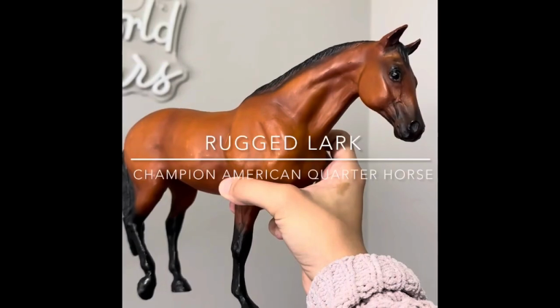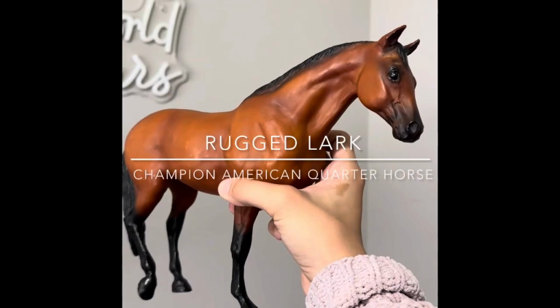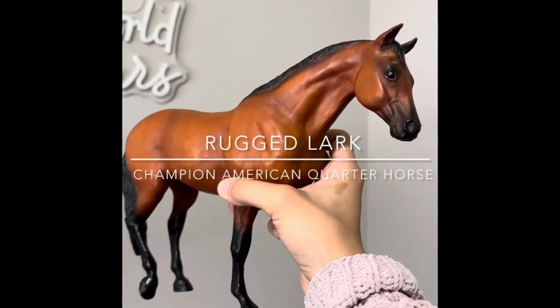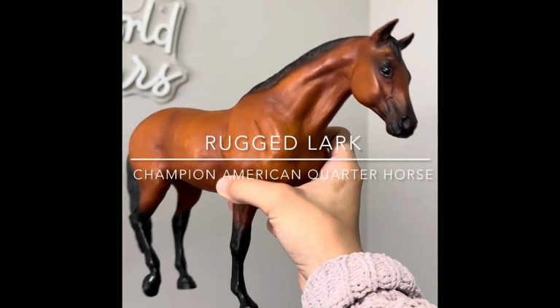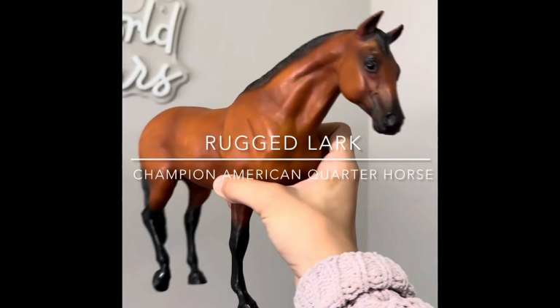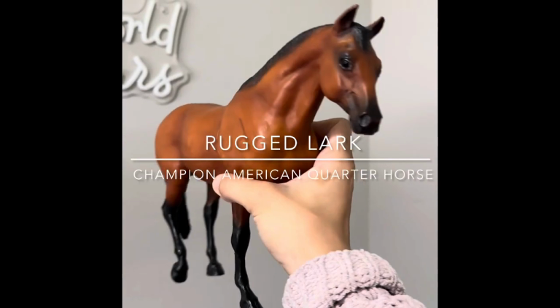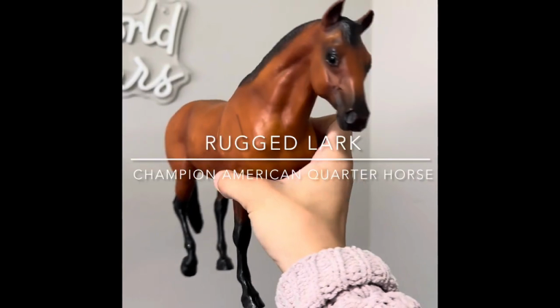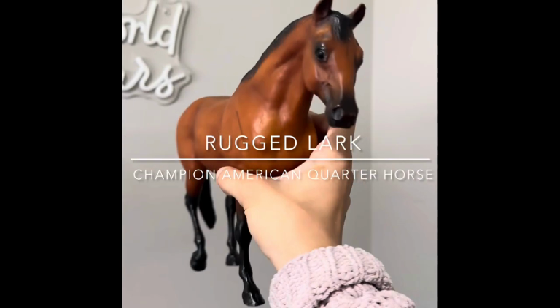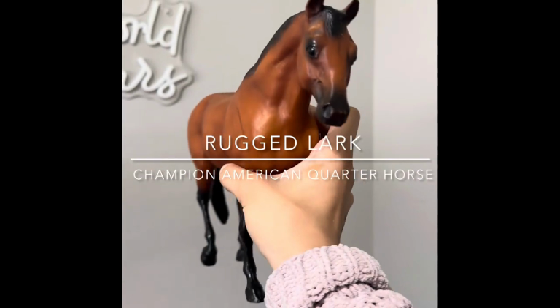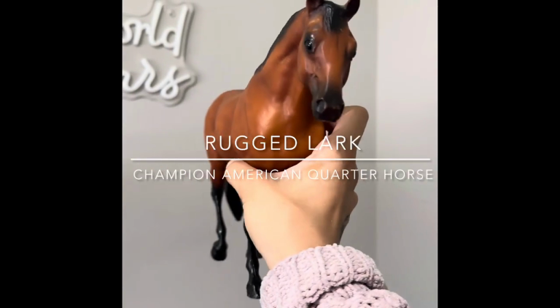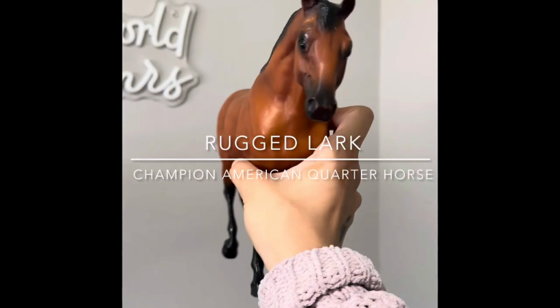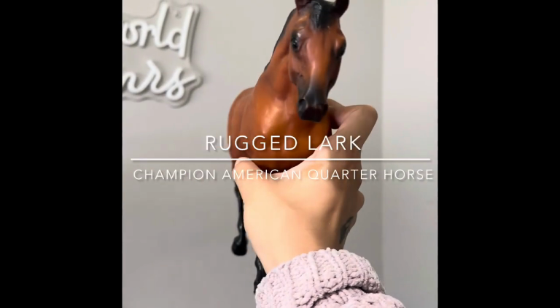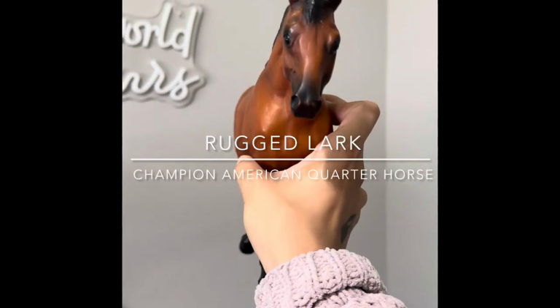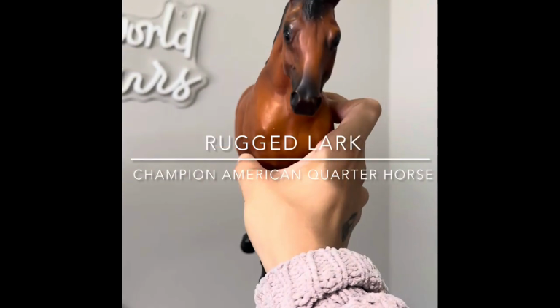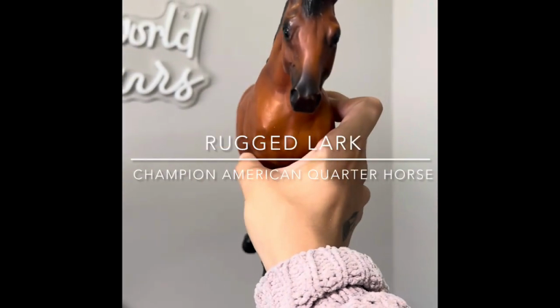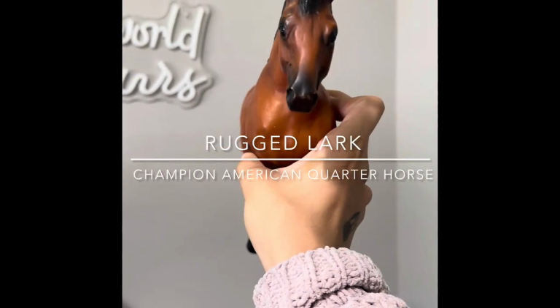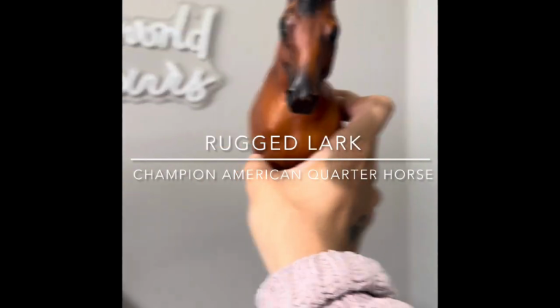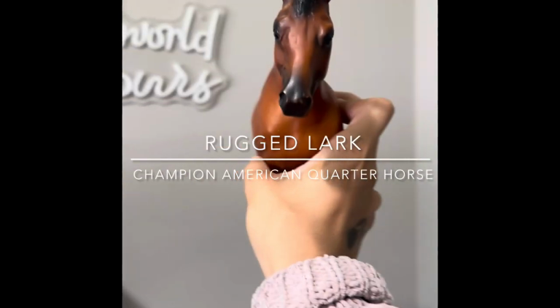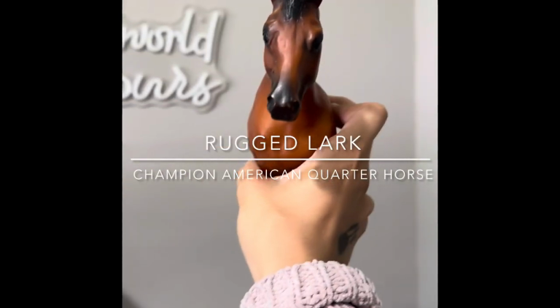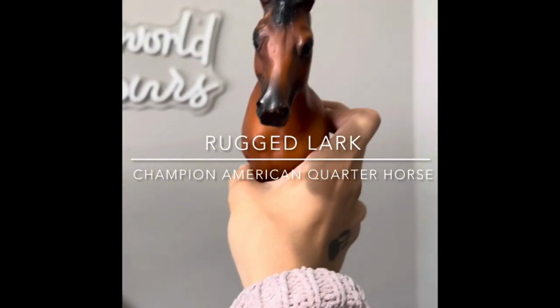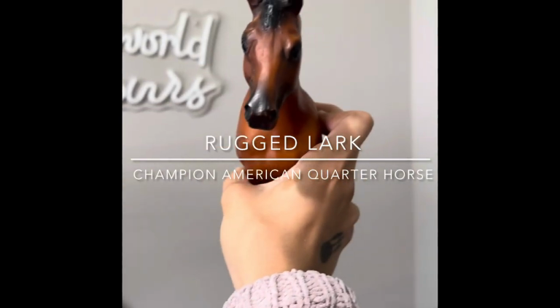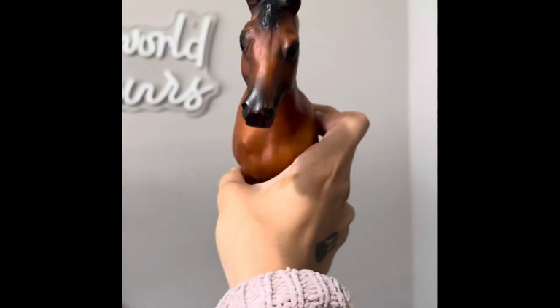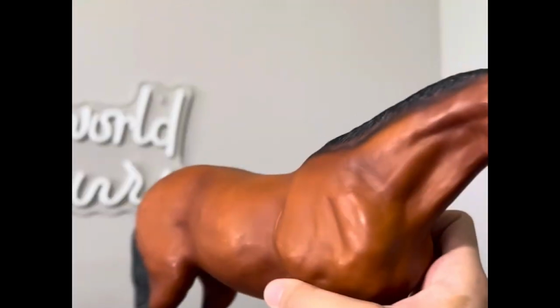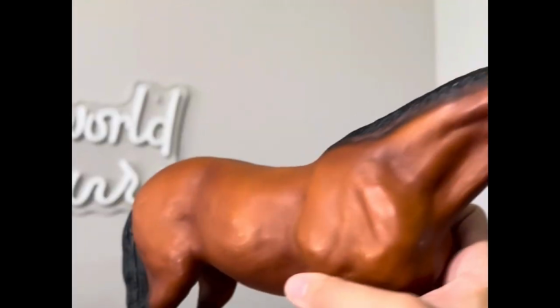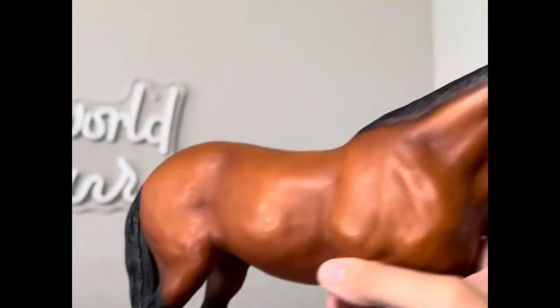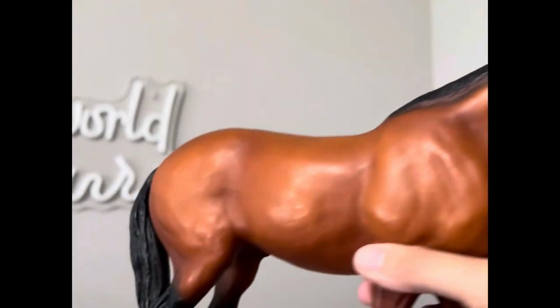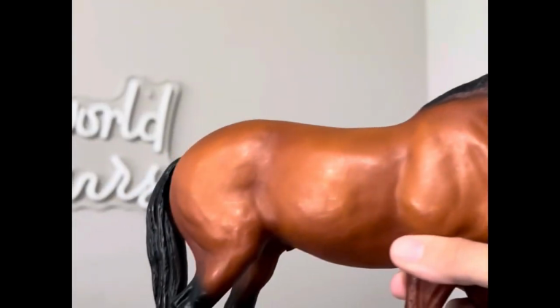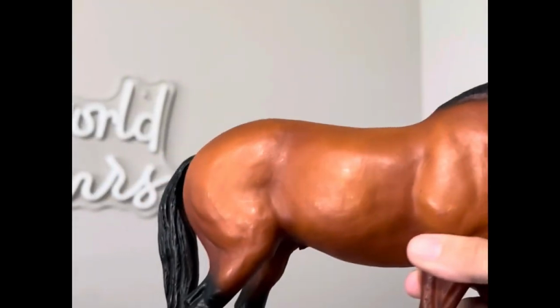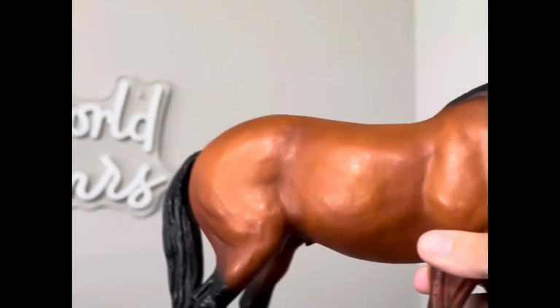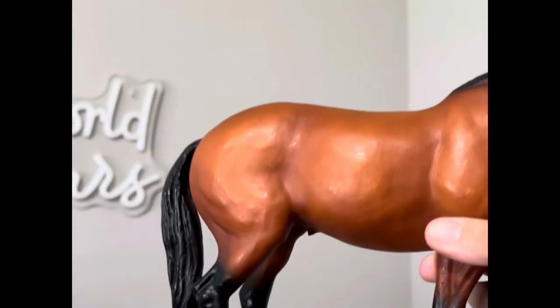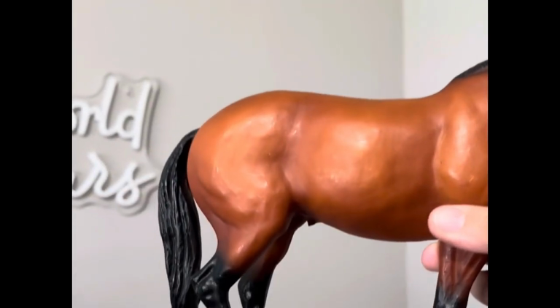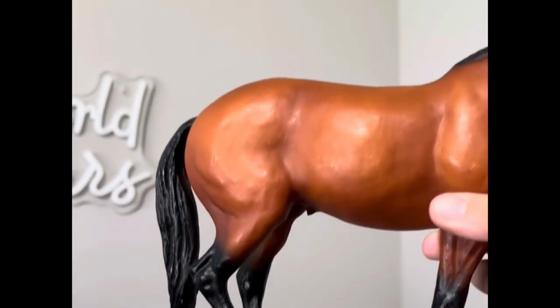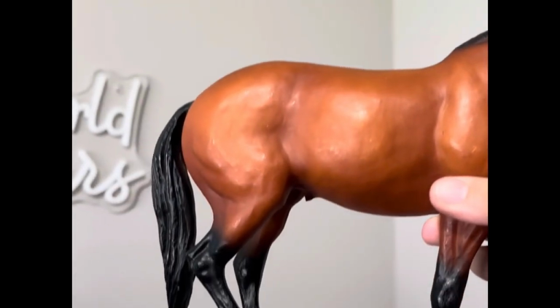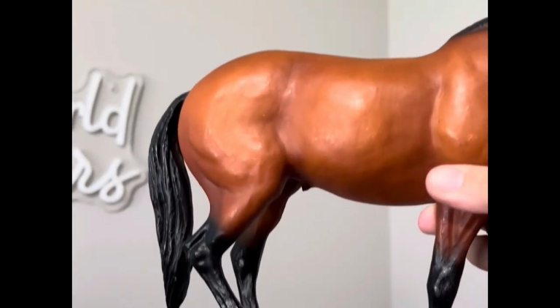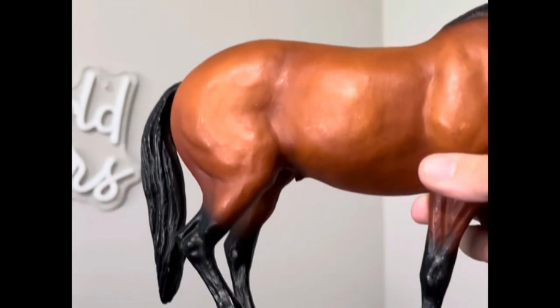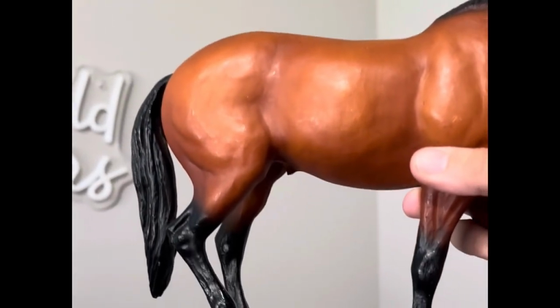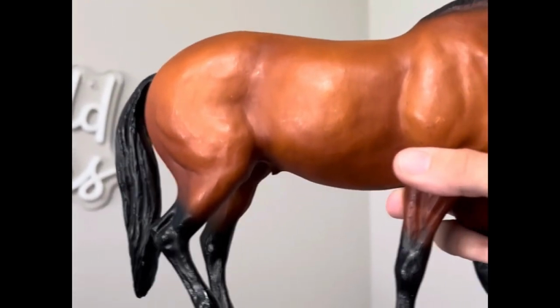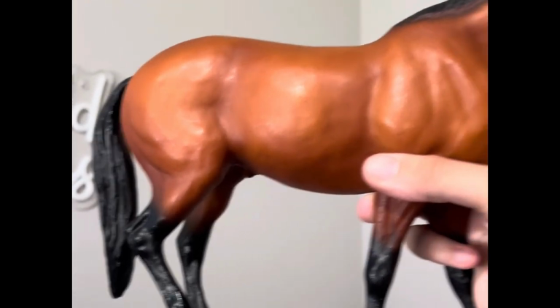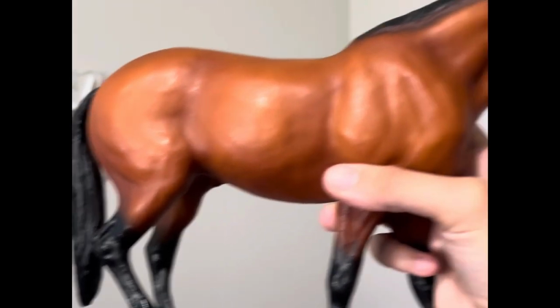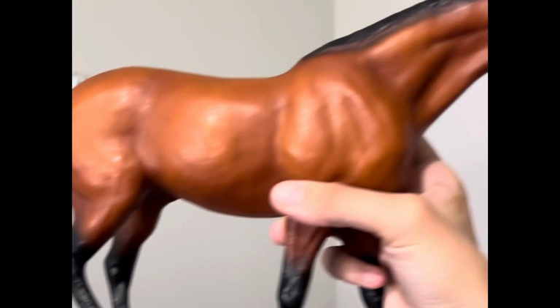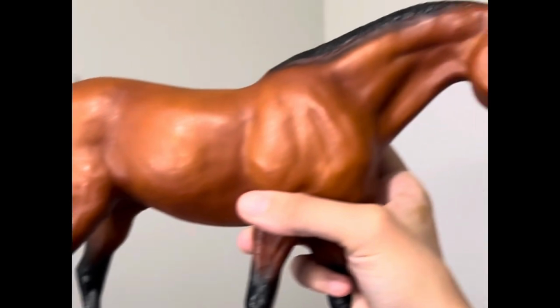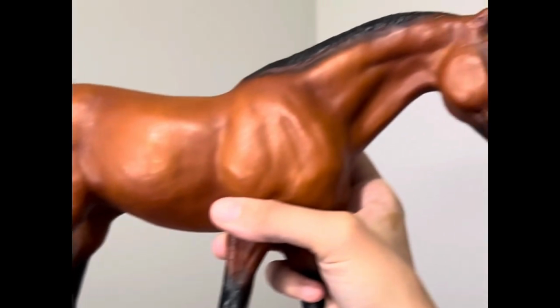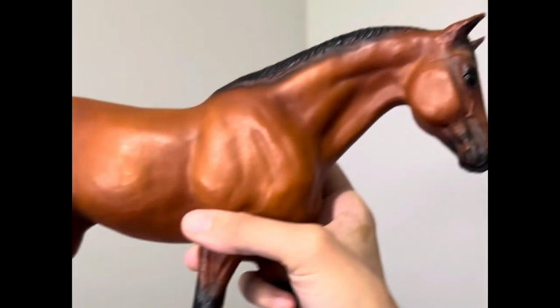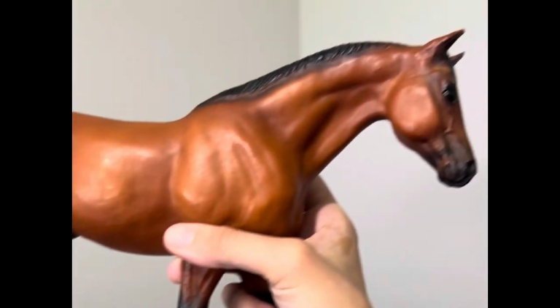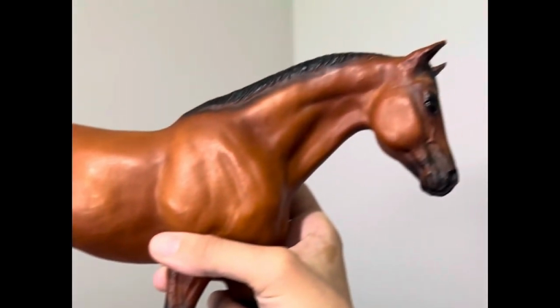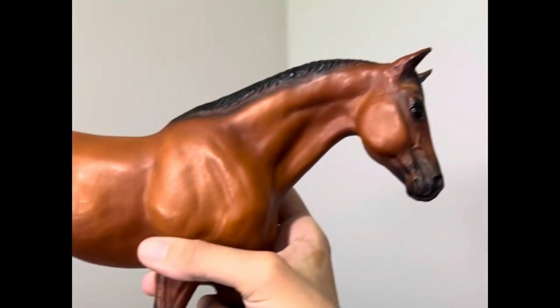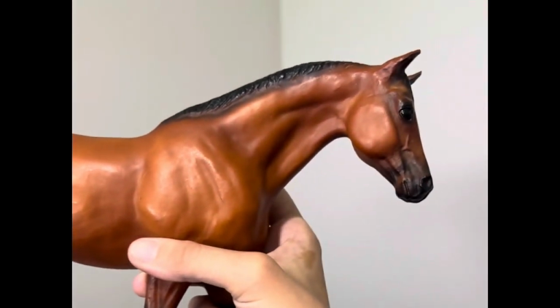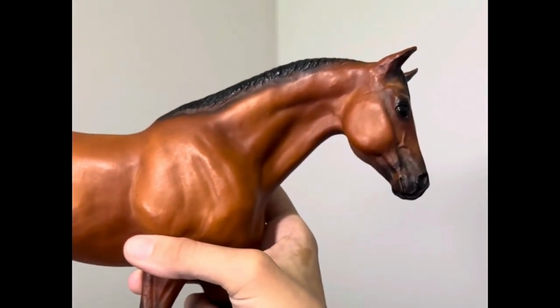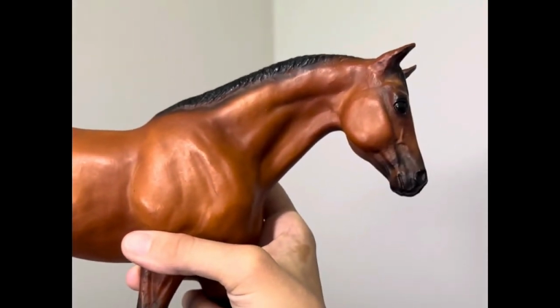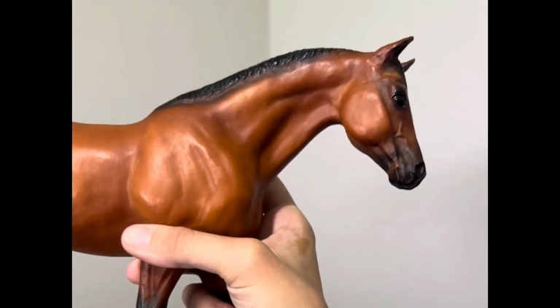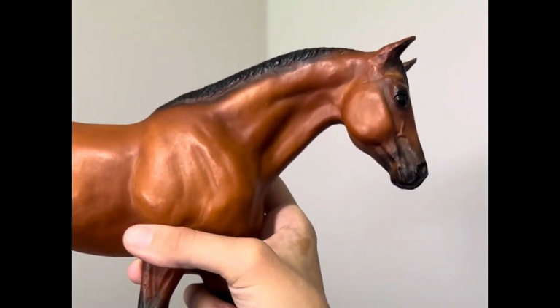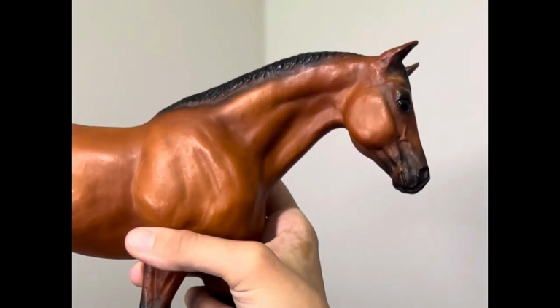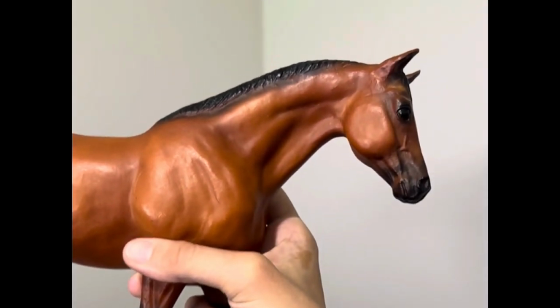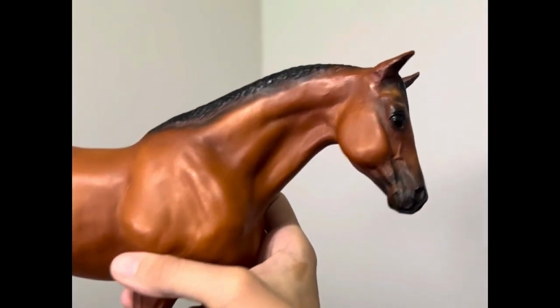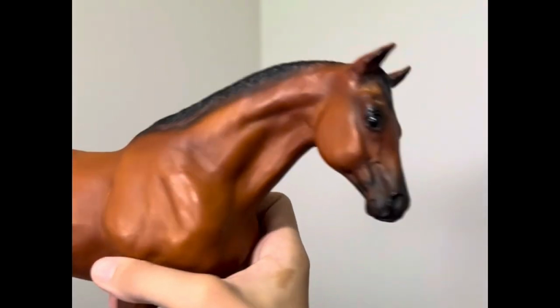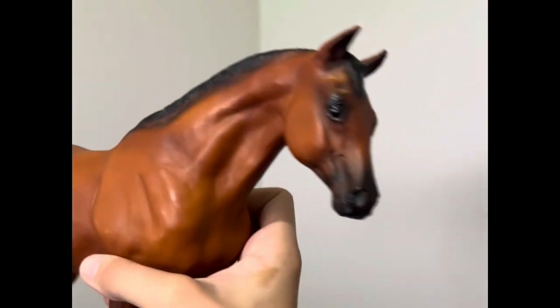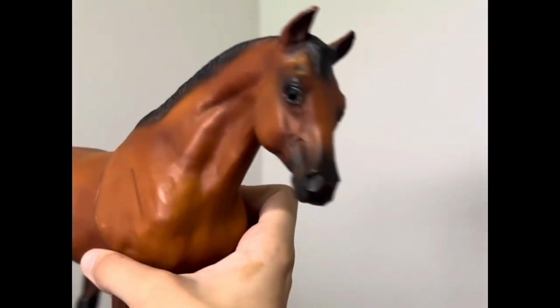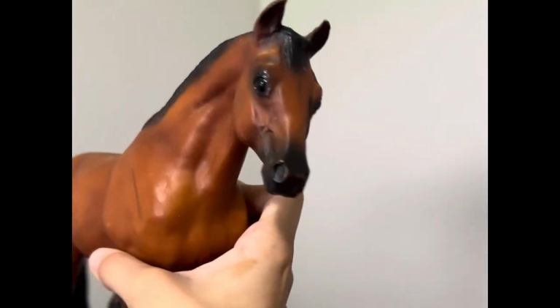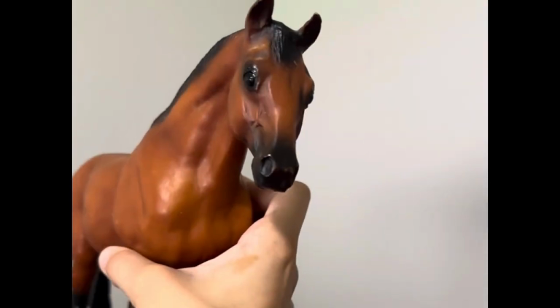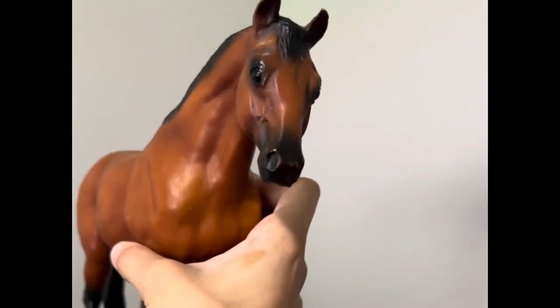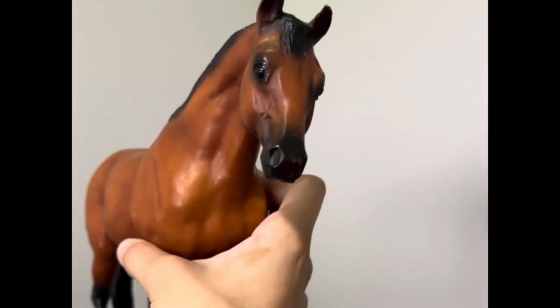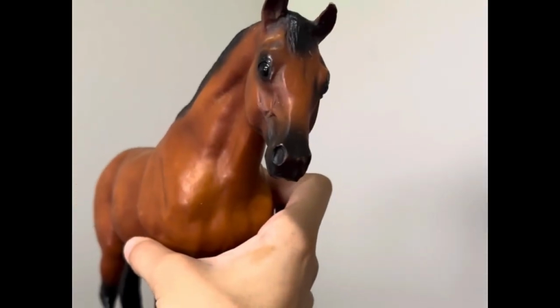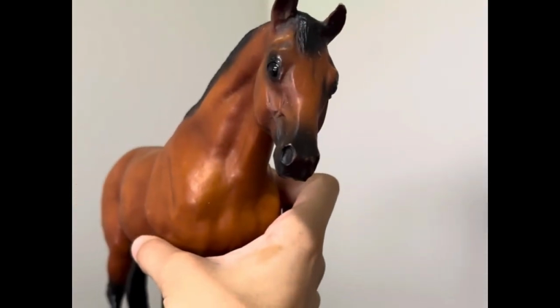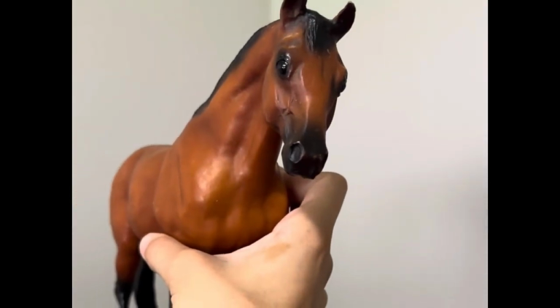The champion American quarter horse — the detailing on him is really pretty. I actually got this from somebody on Facebook Marketplace.